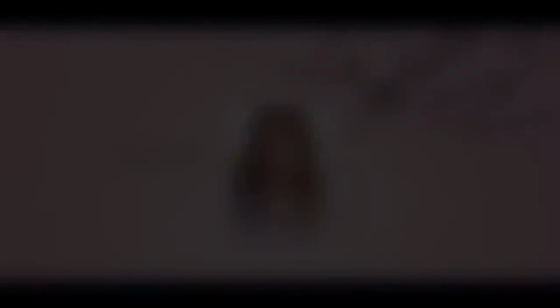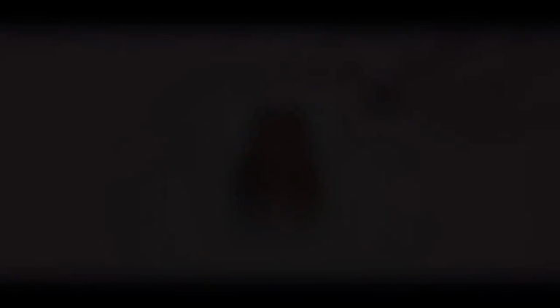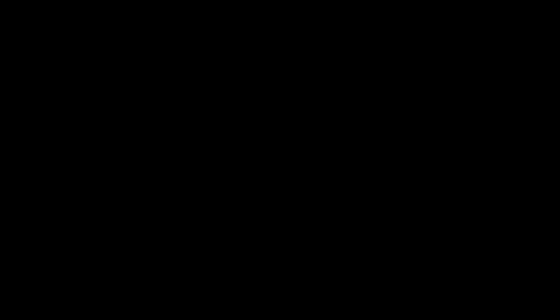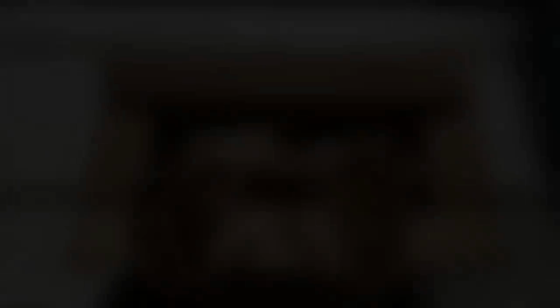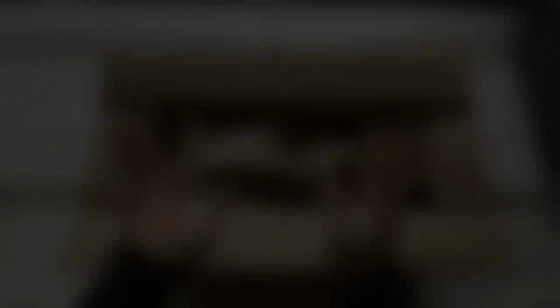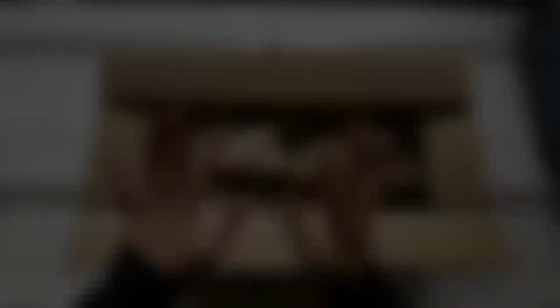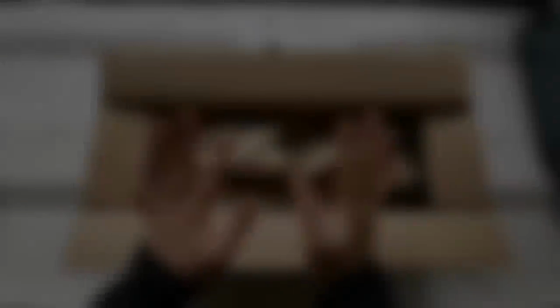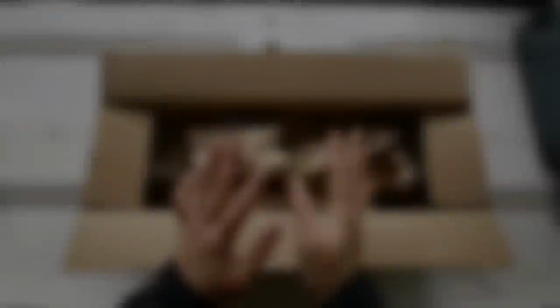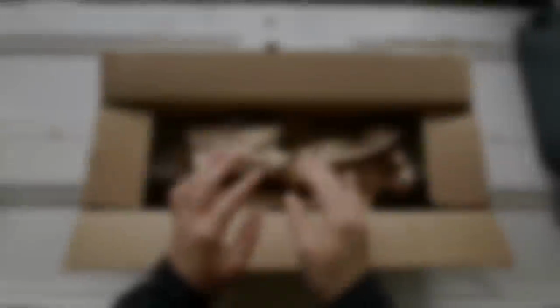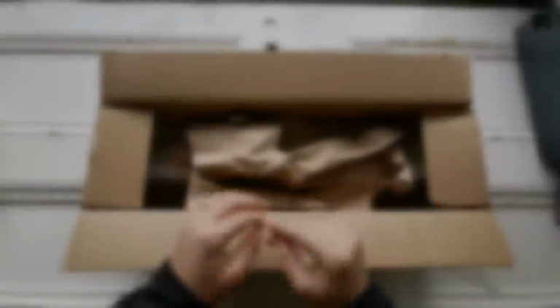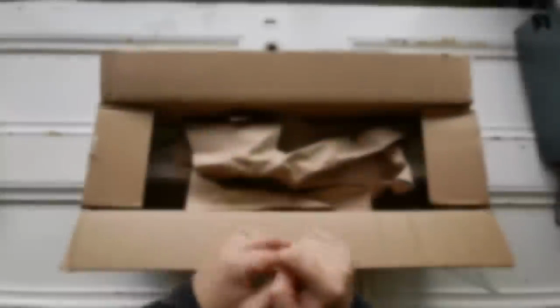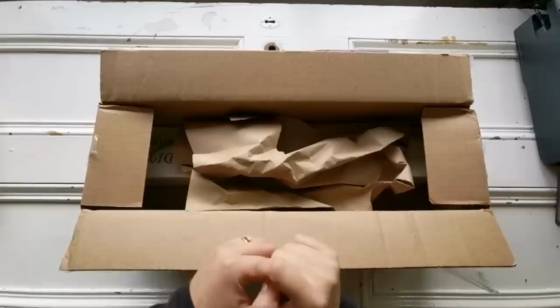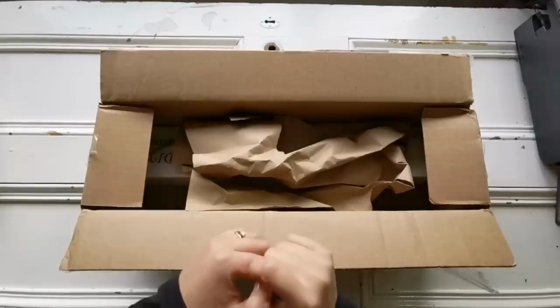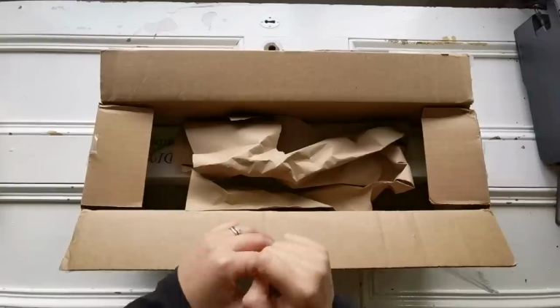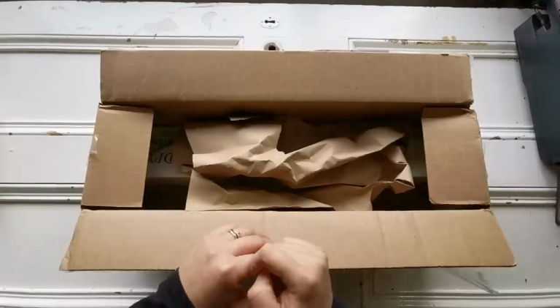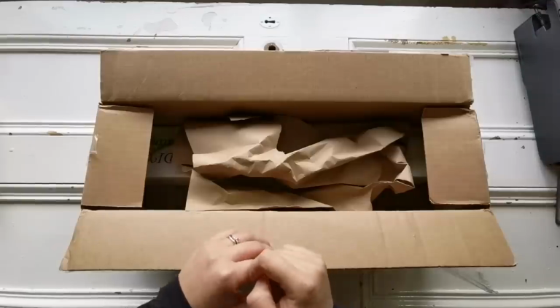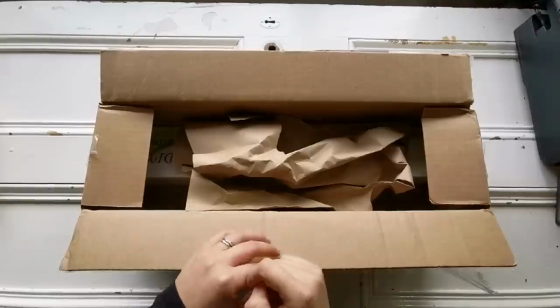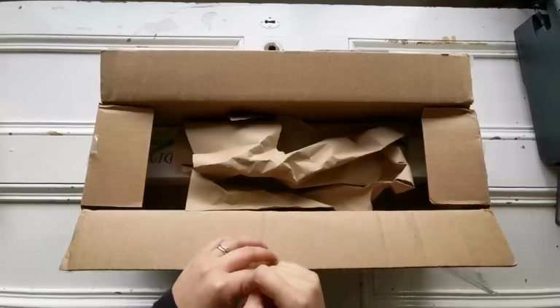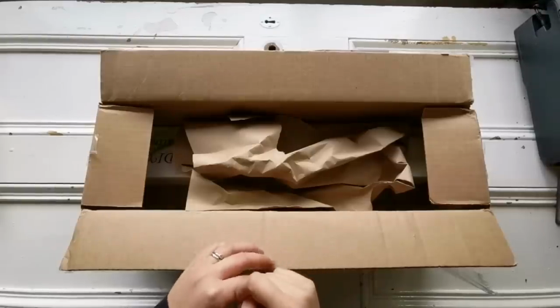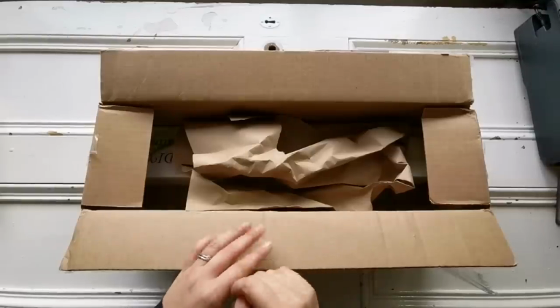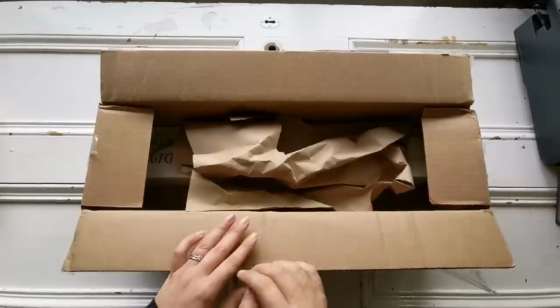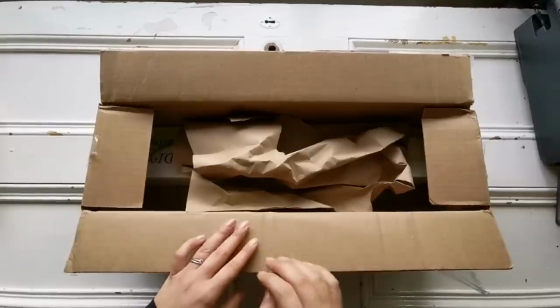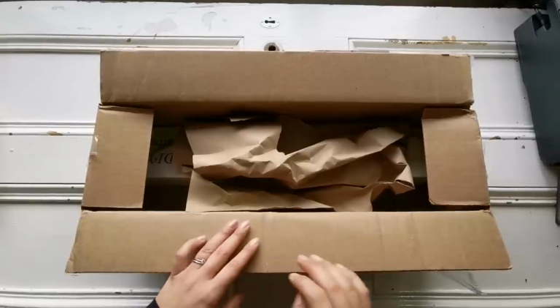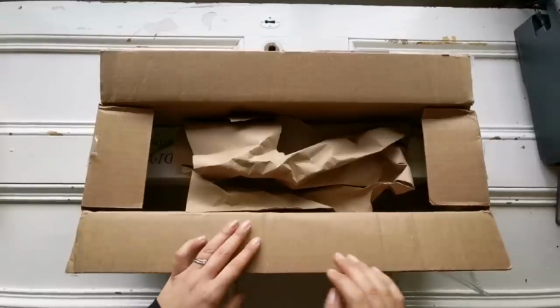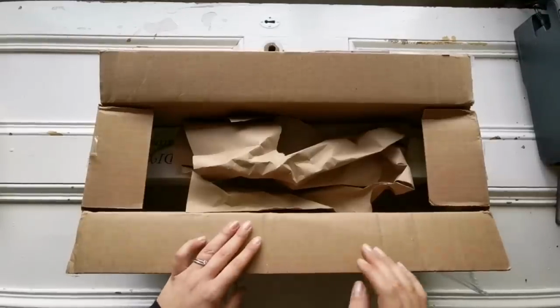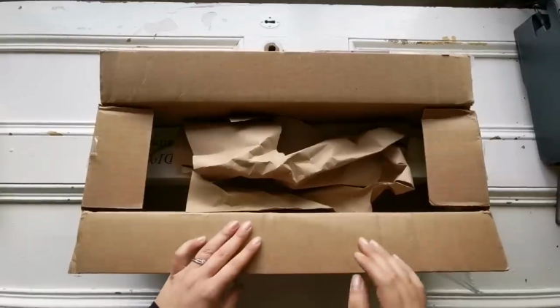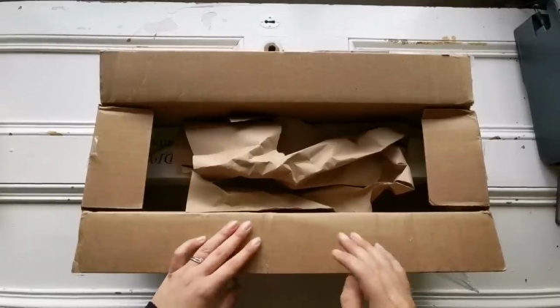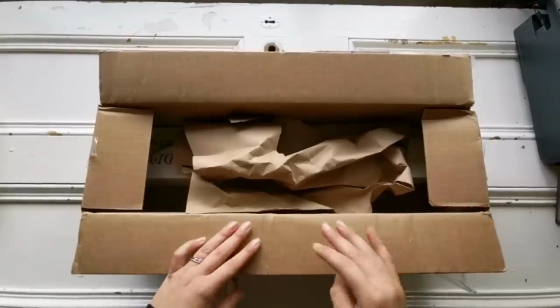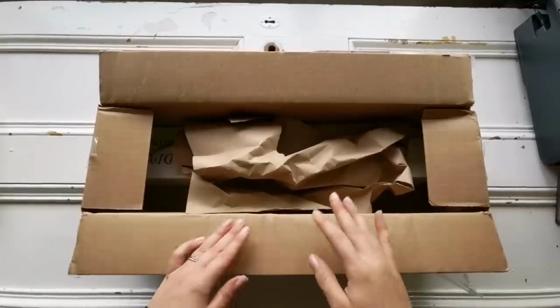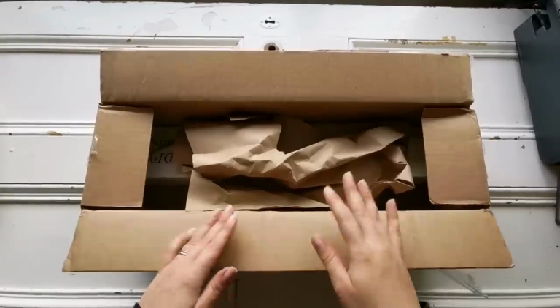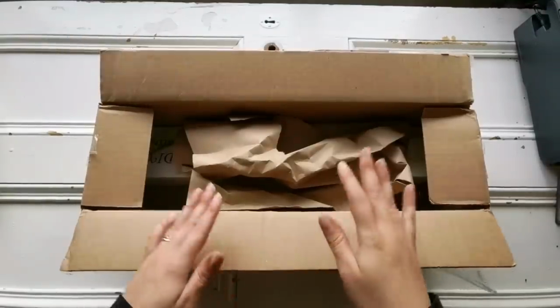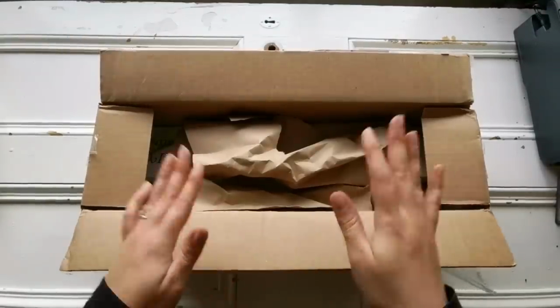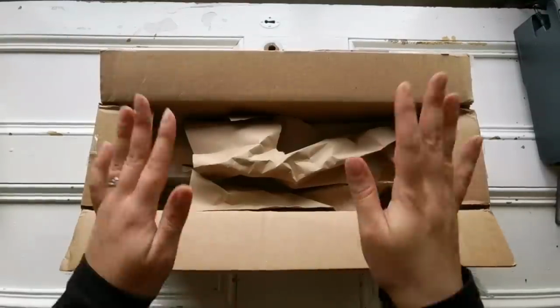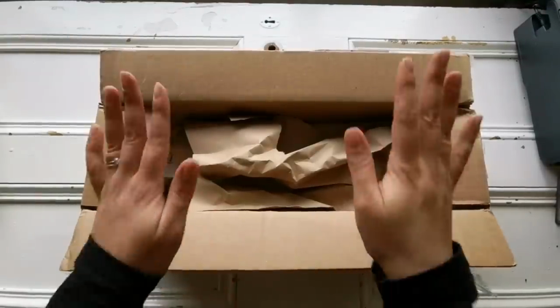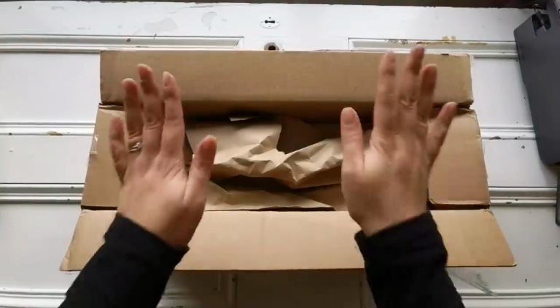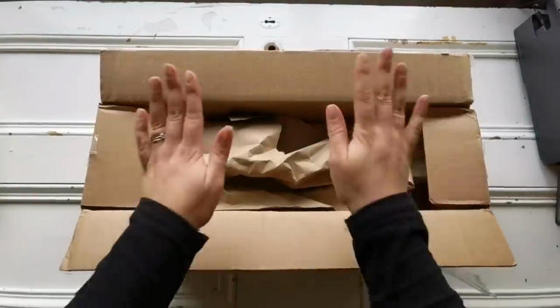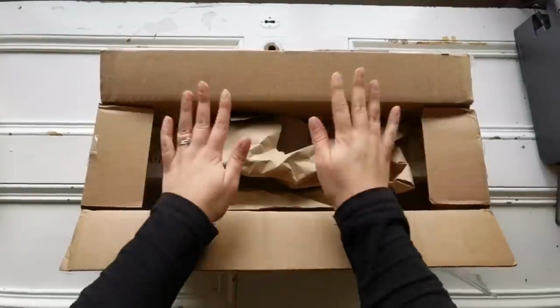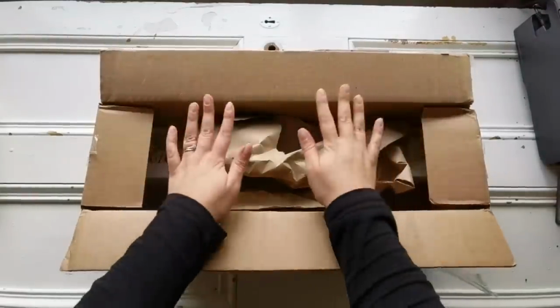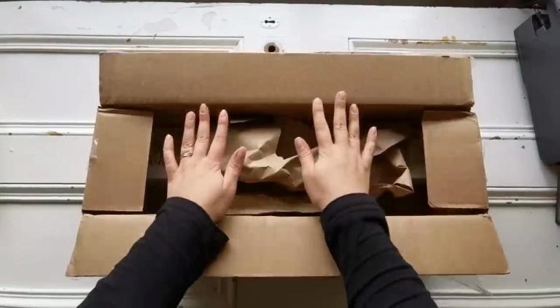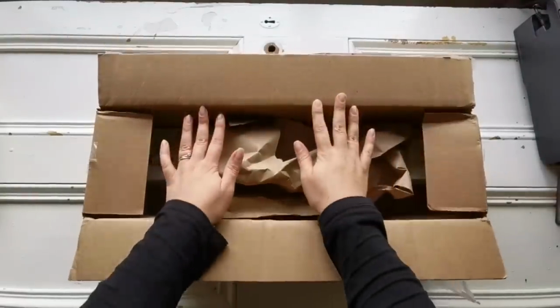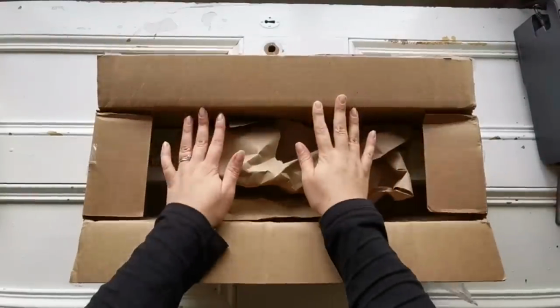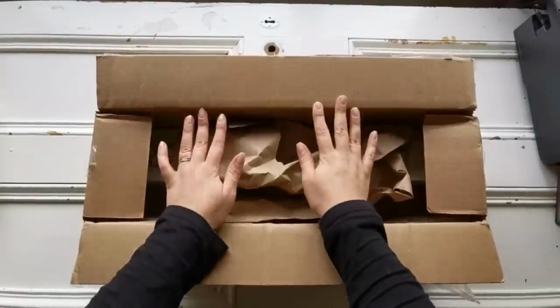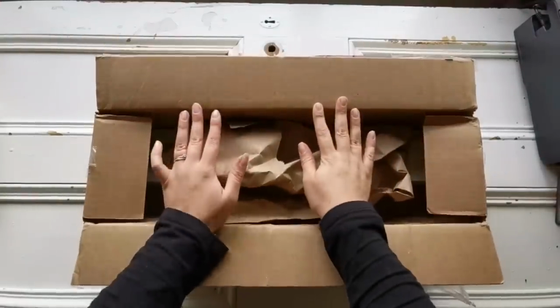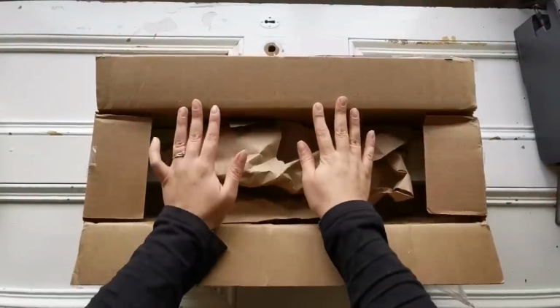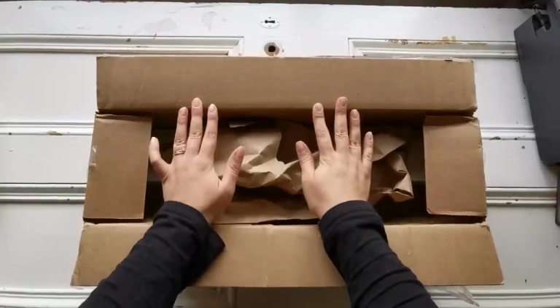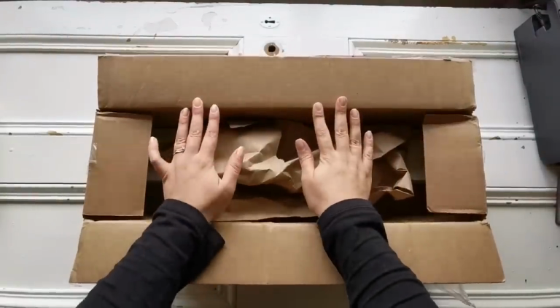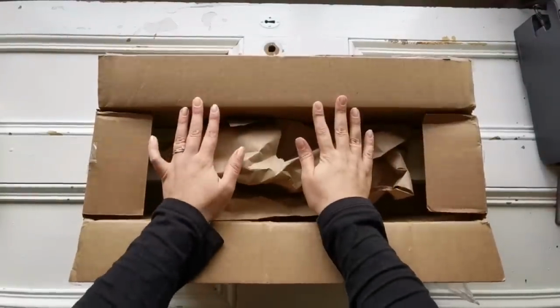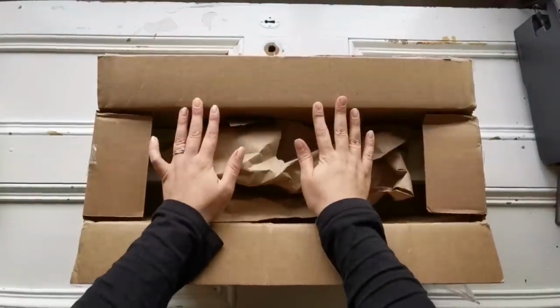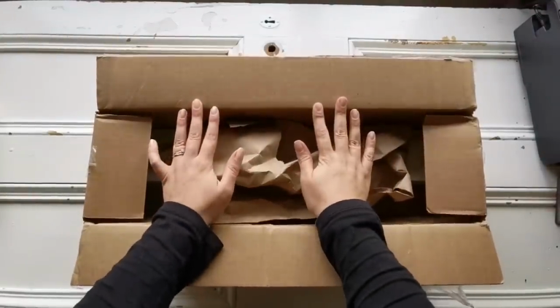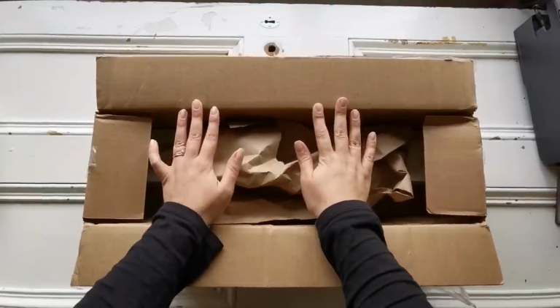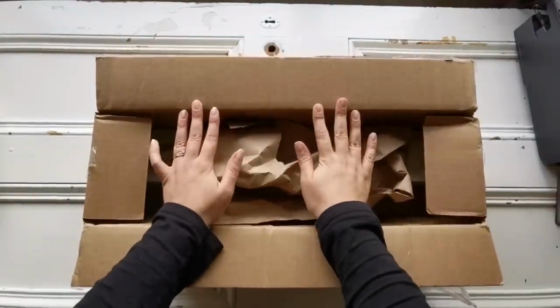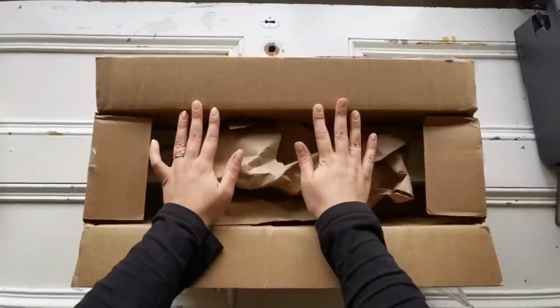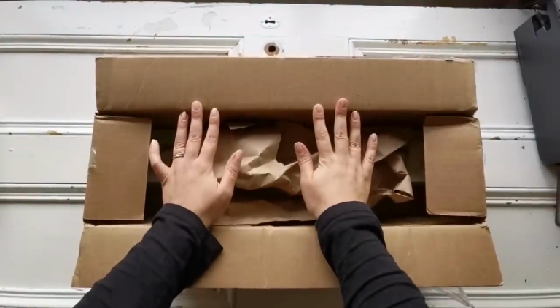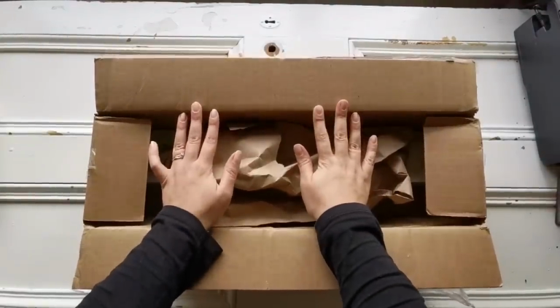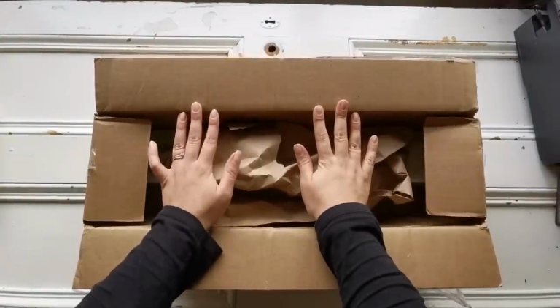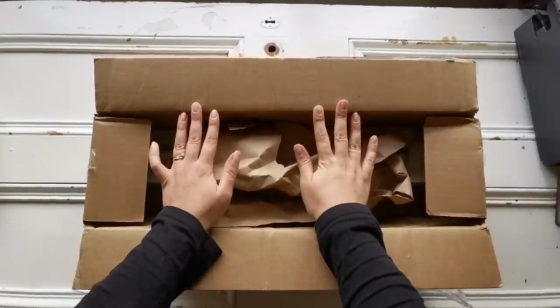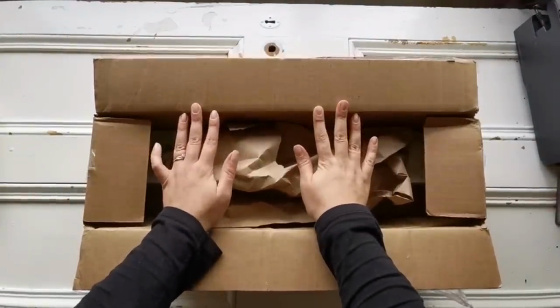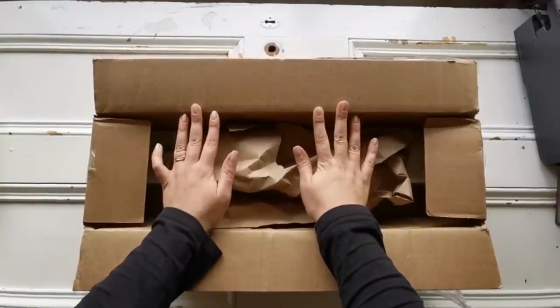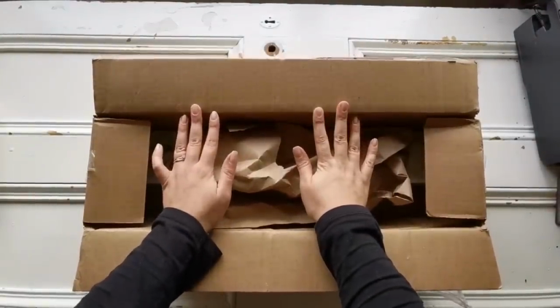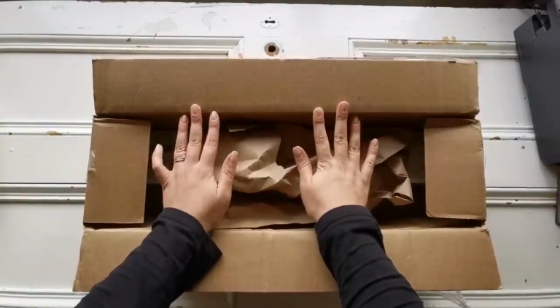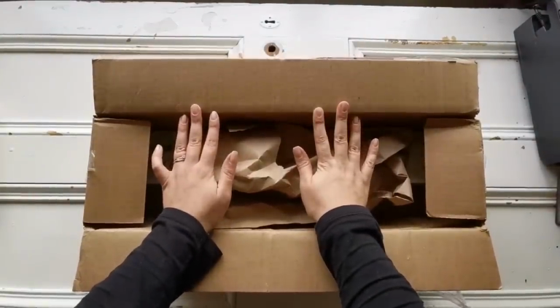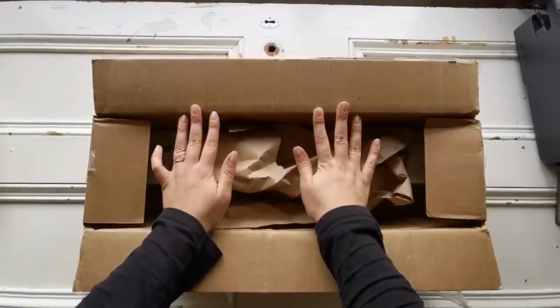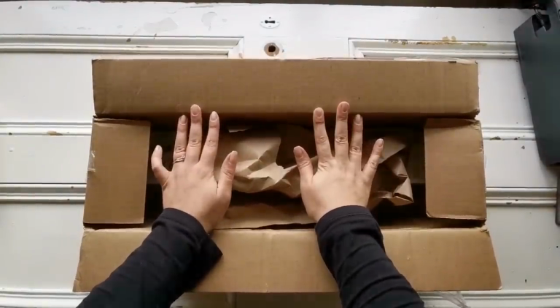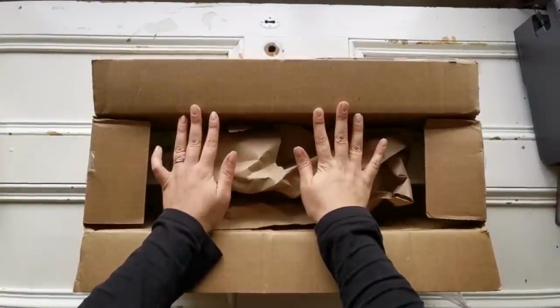Hello everyone, welcome back to my channel. It's Rachel Ray here. Today is Mail Haul Monday and I have a very special unboxing for you.